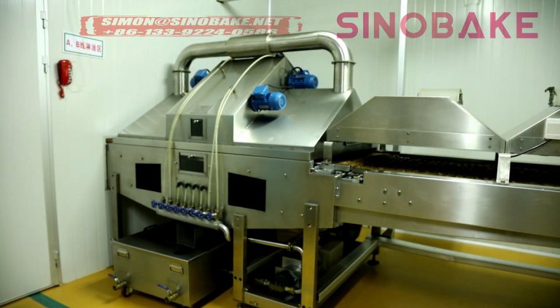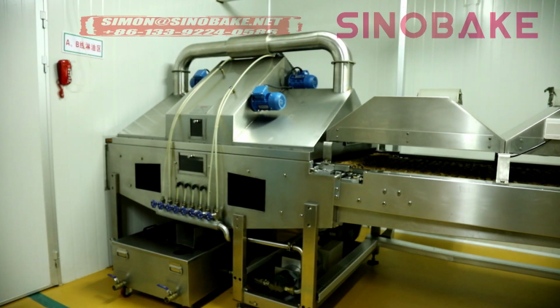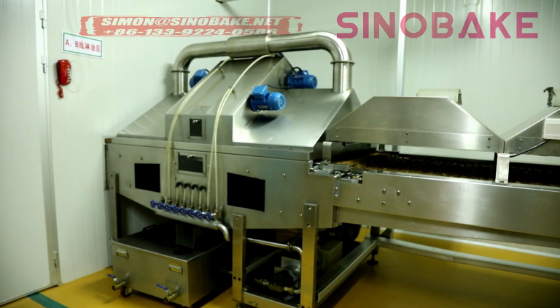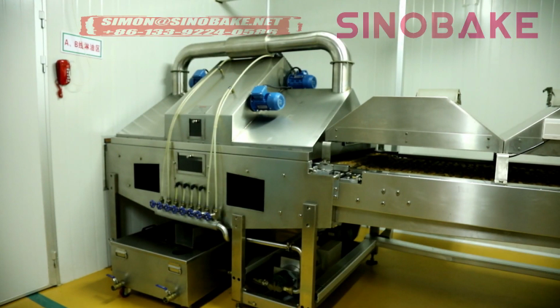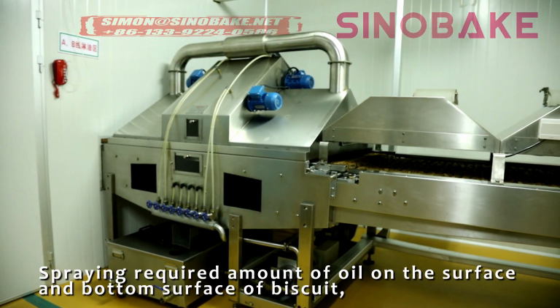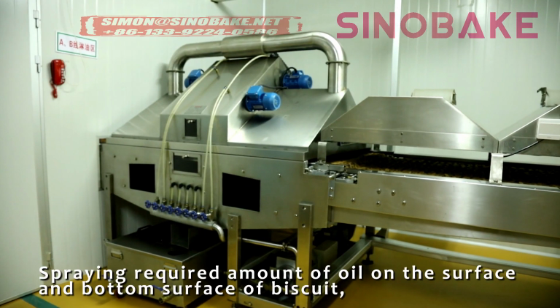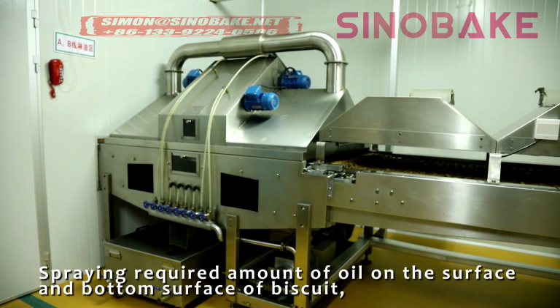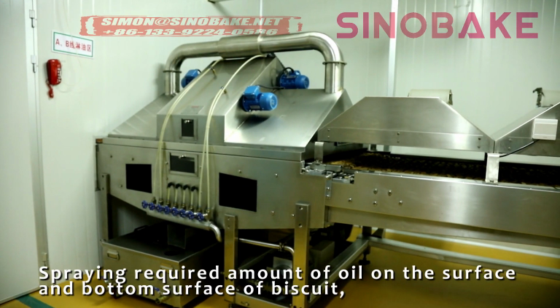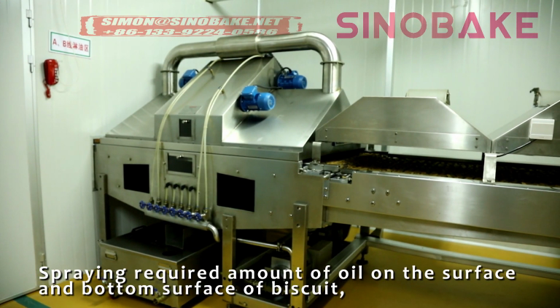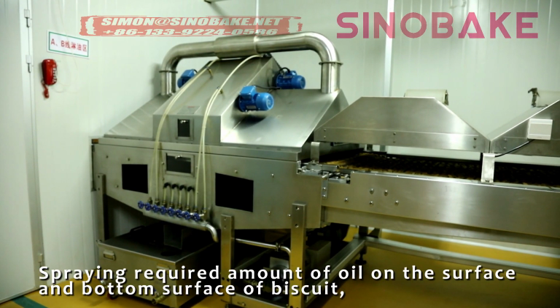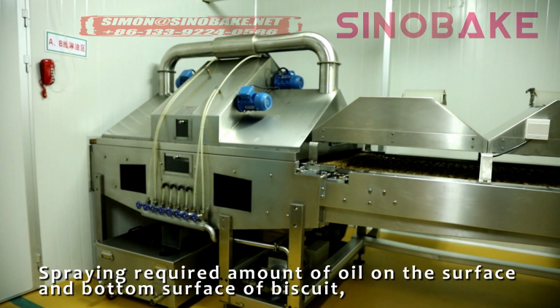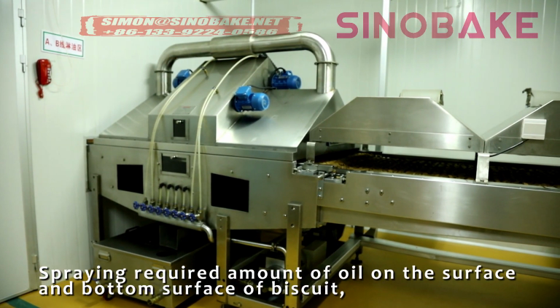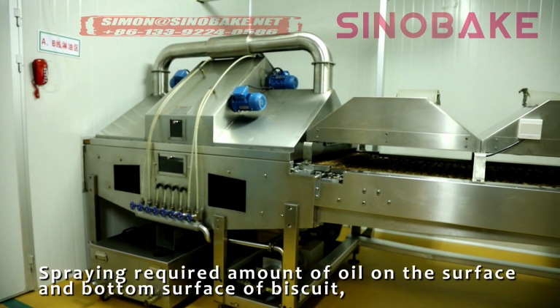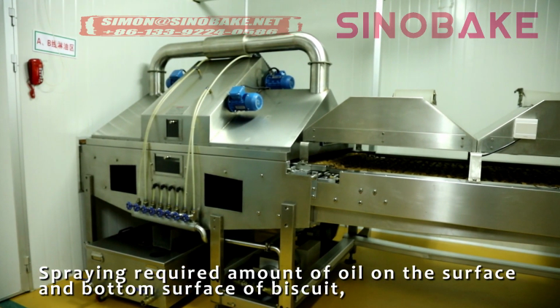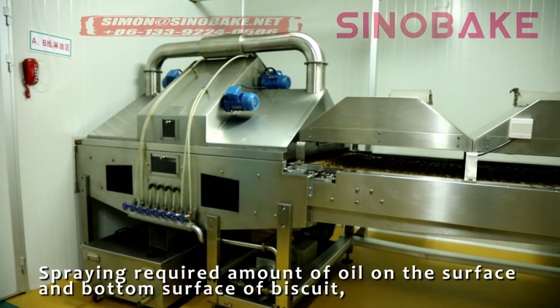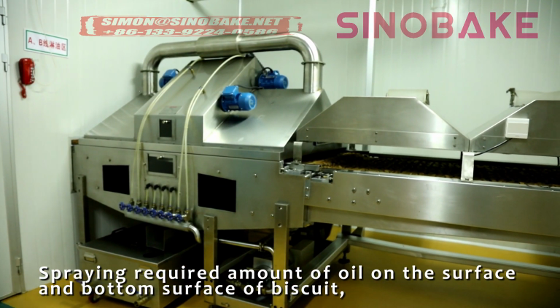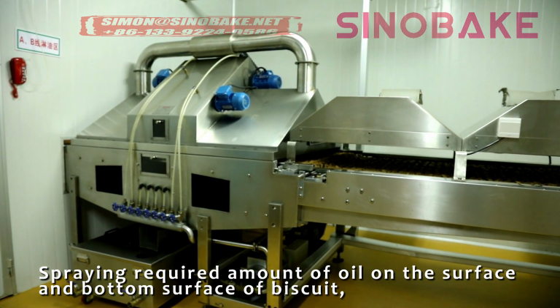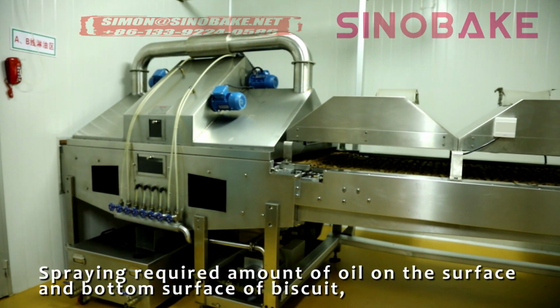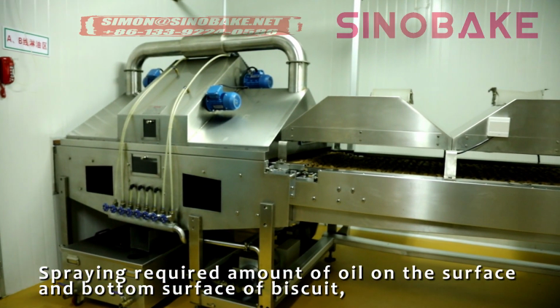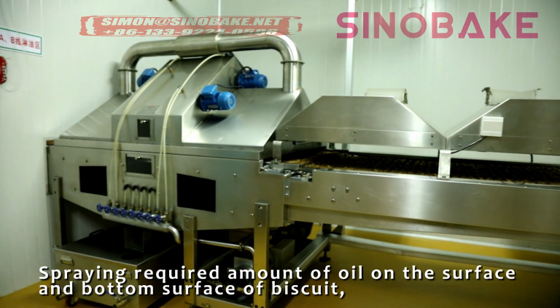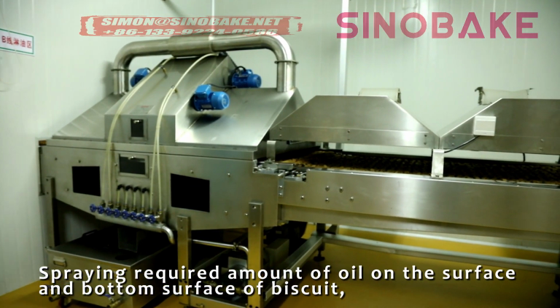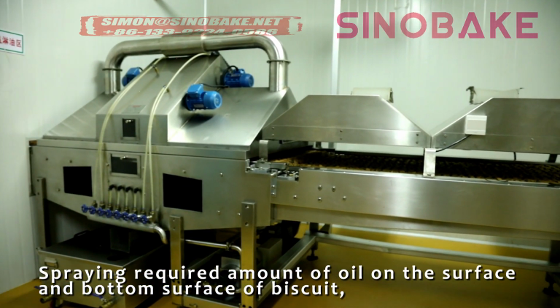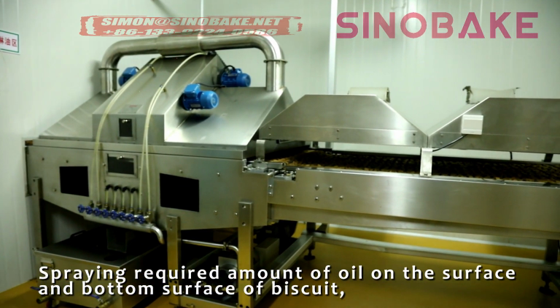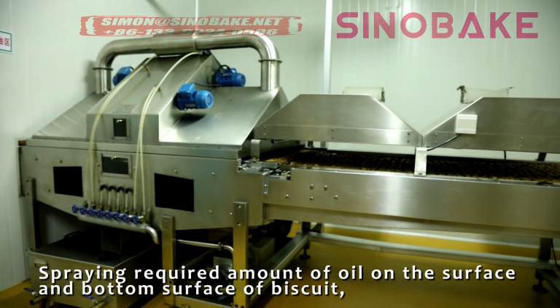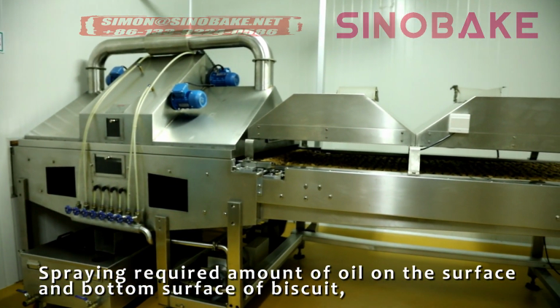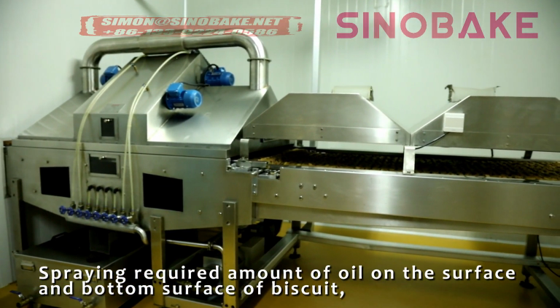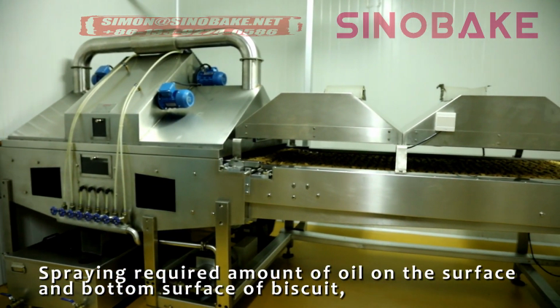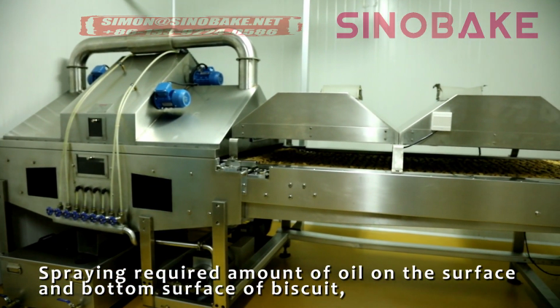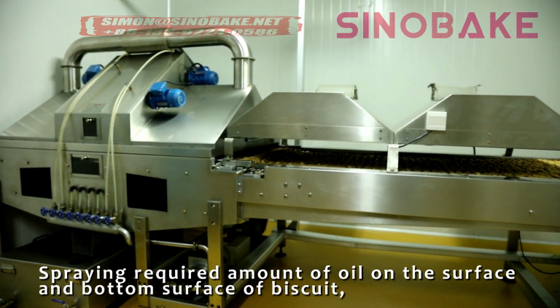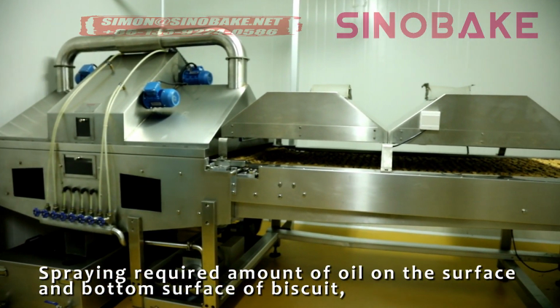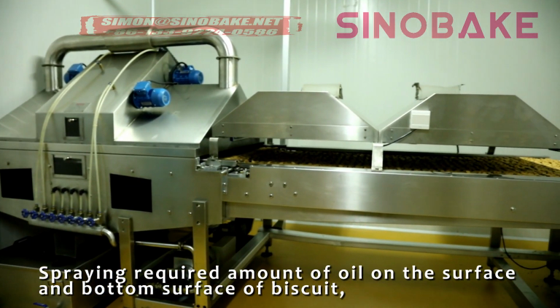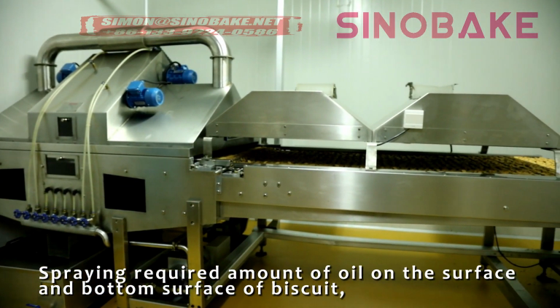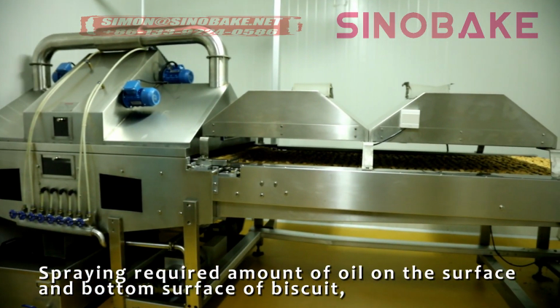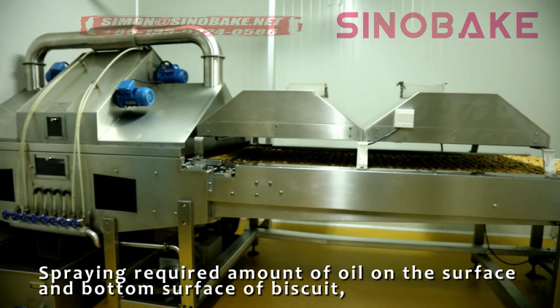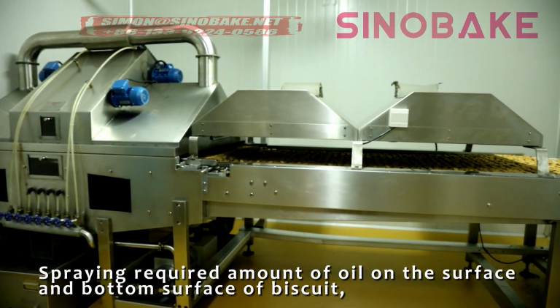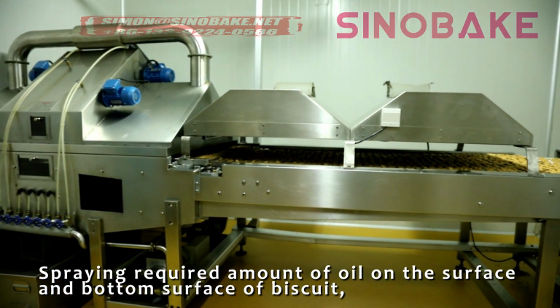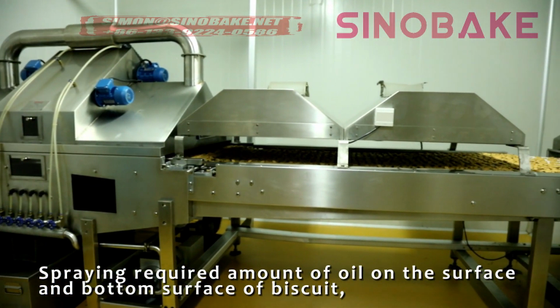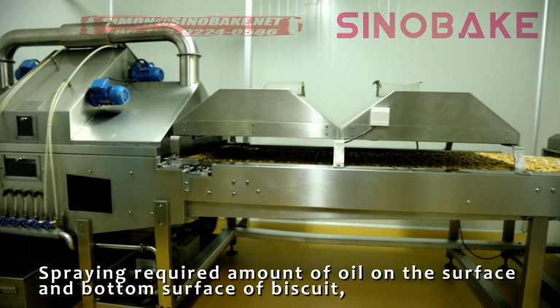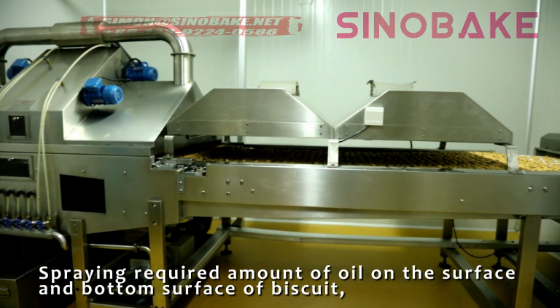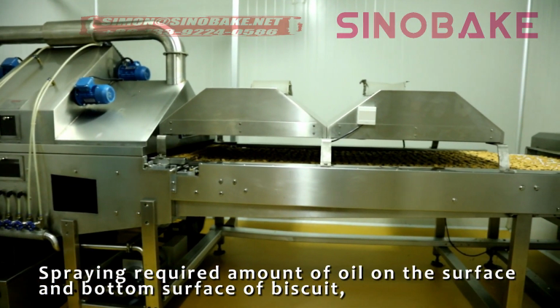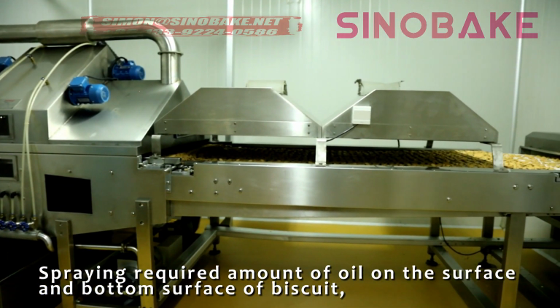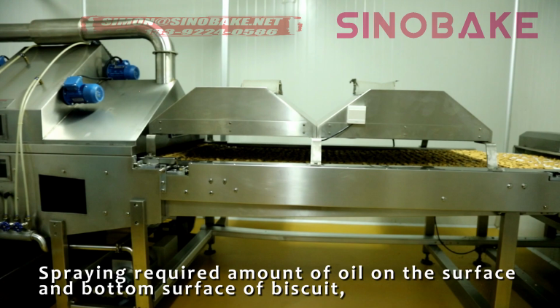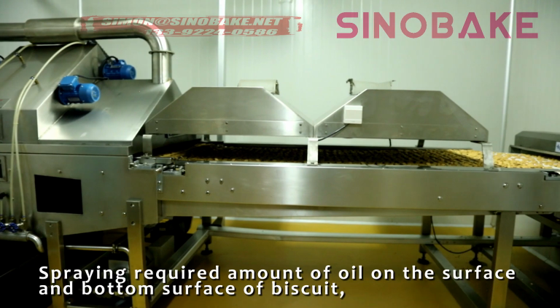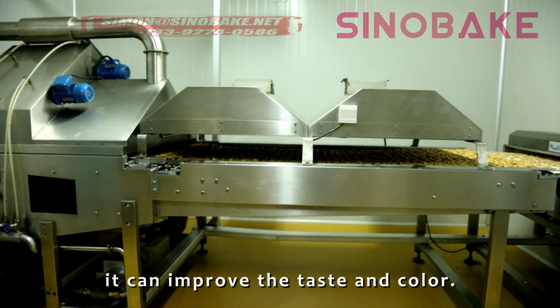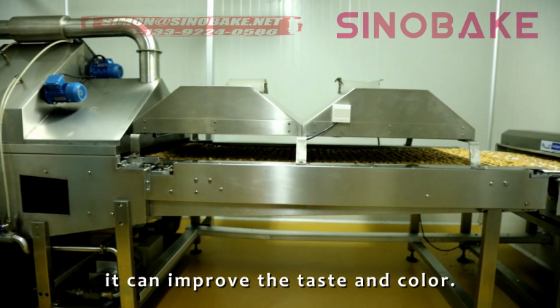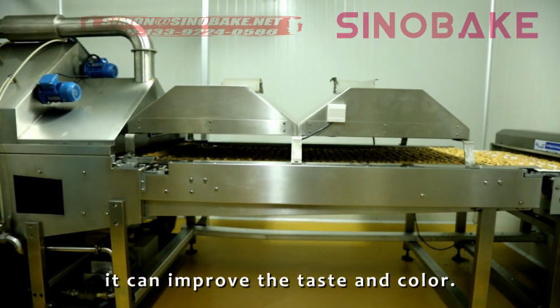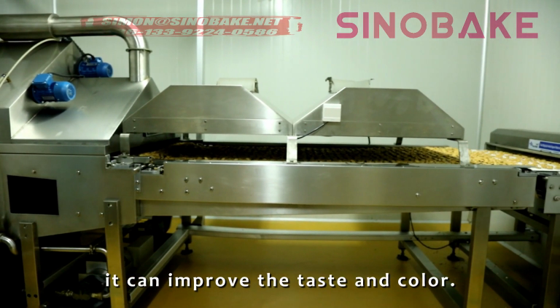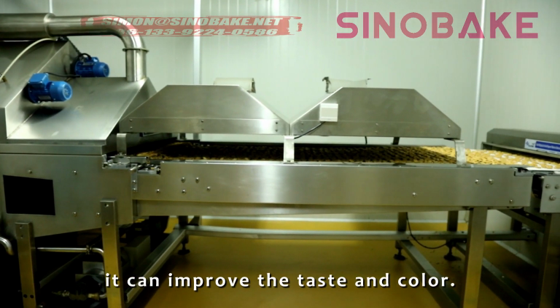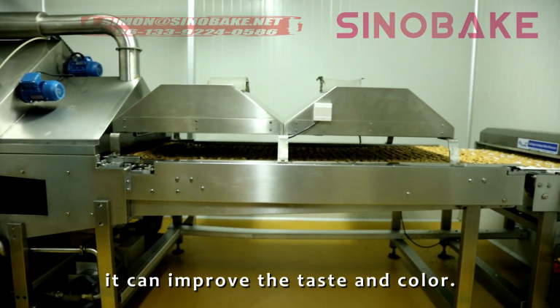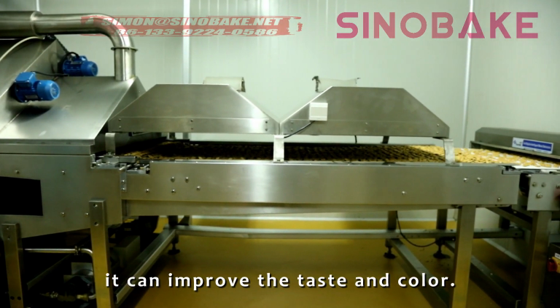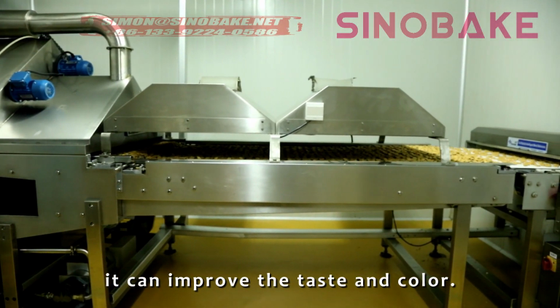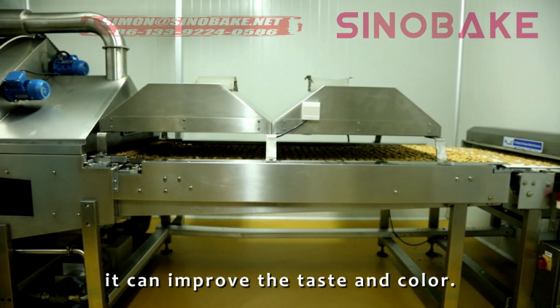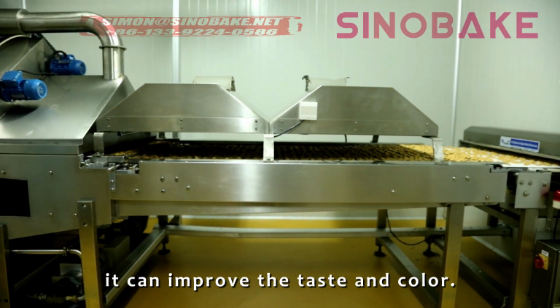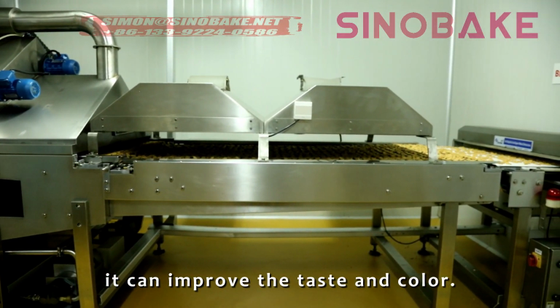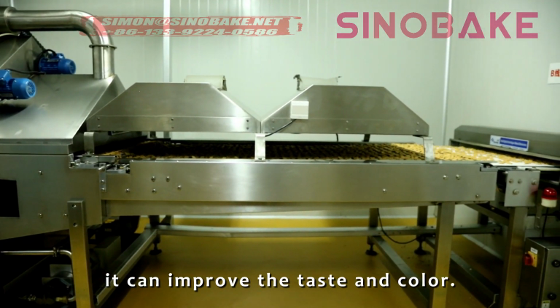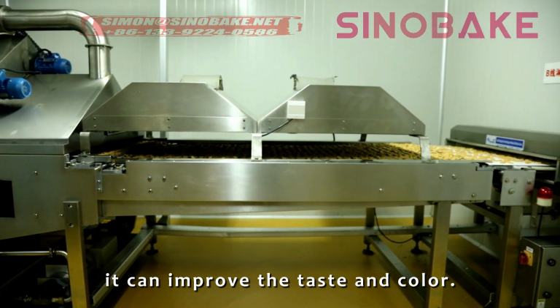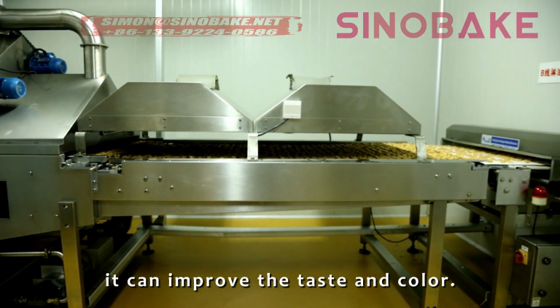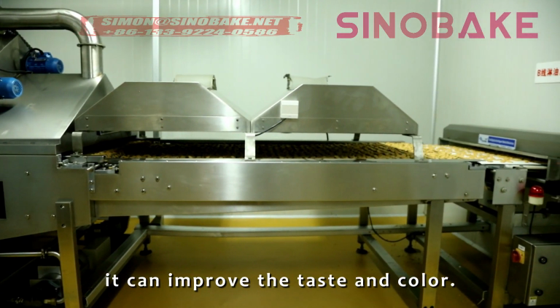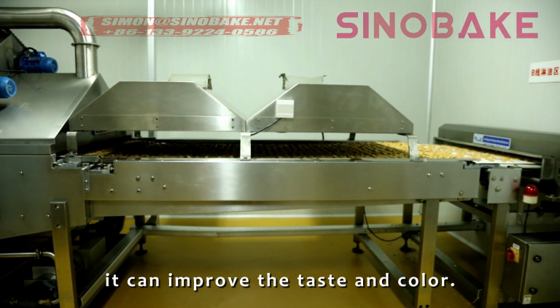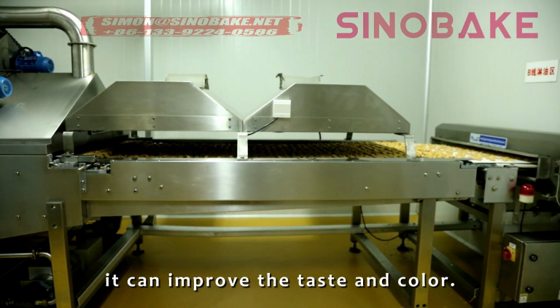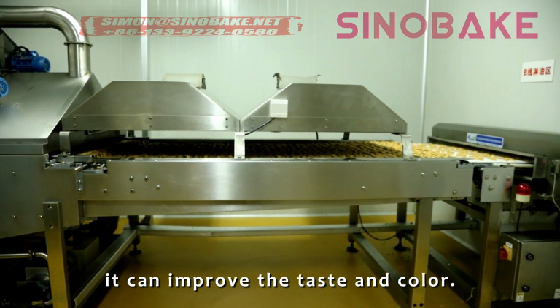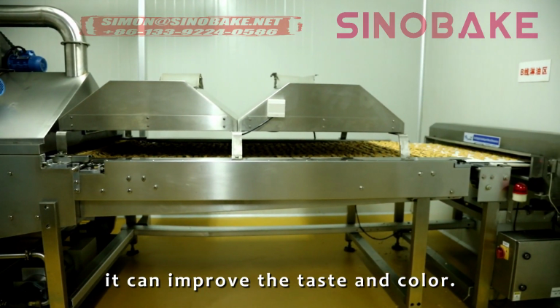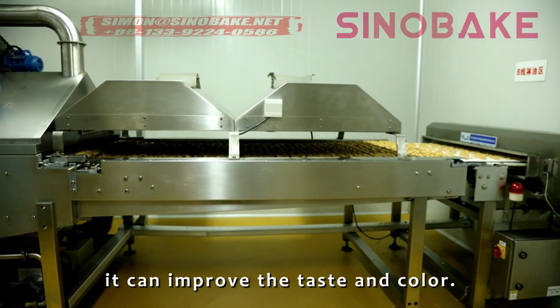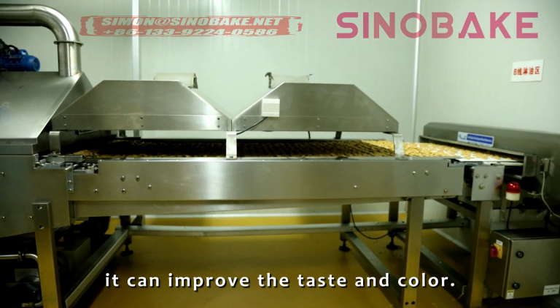Spray a required amount of oil on the surface and bottom surface of the biscuit. It can improve the taste and color.